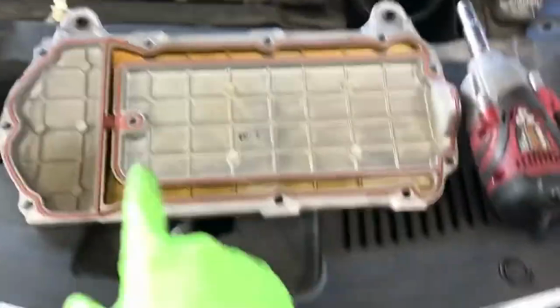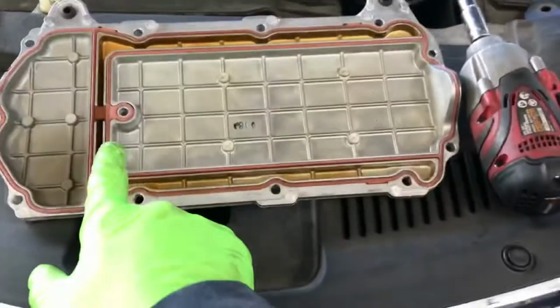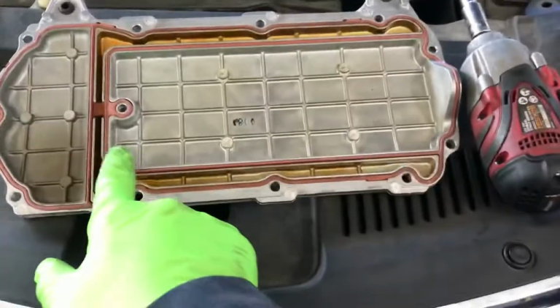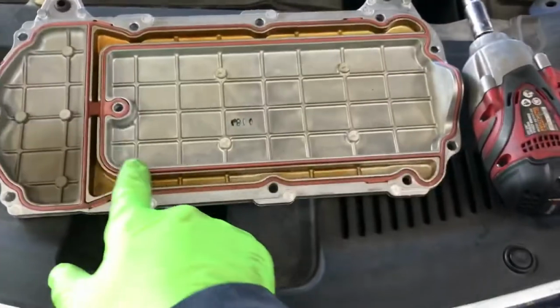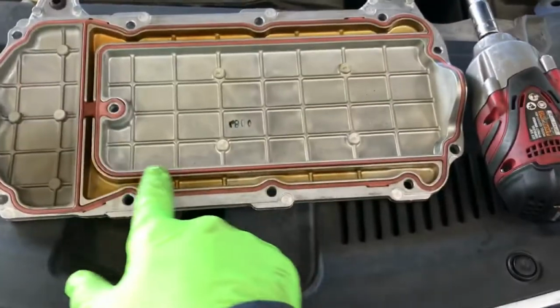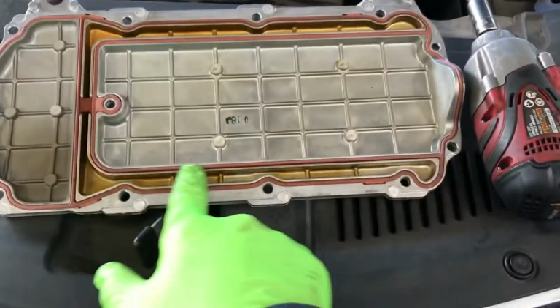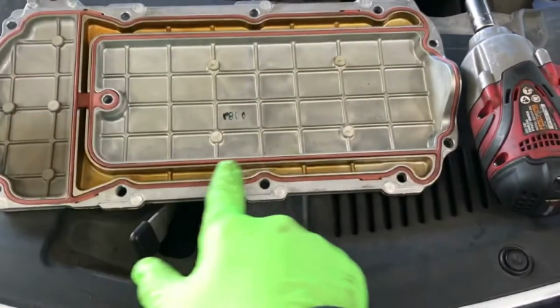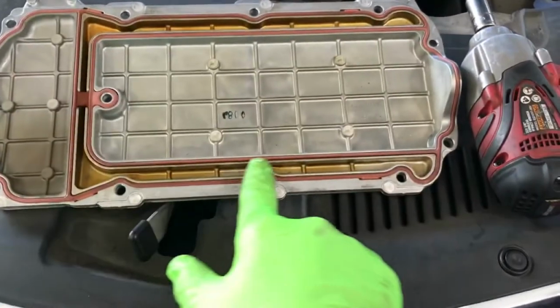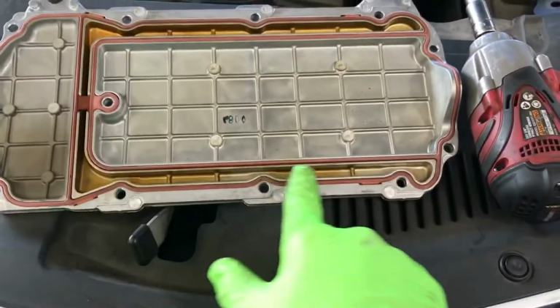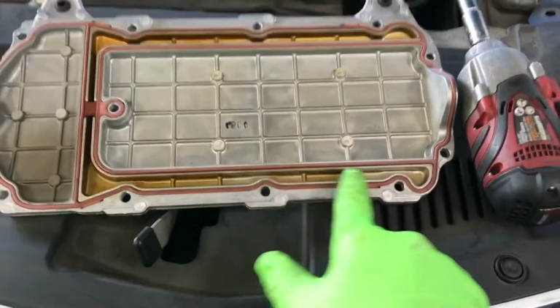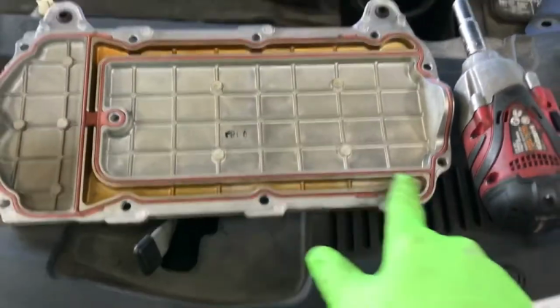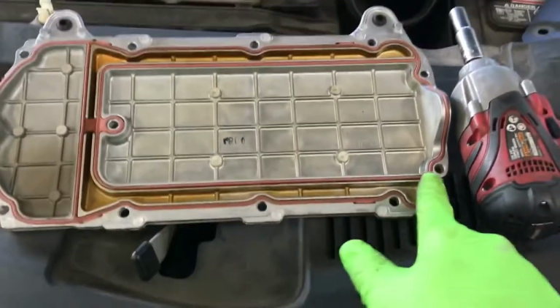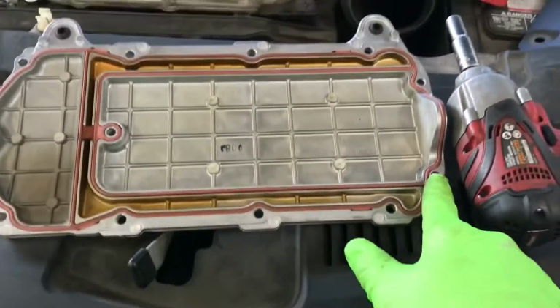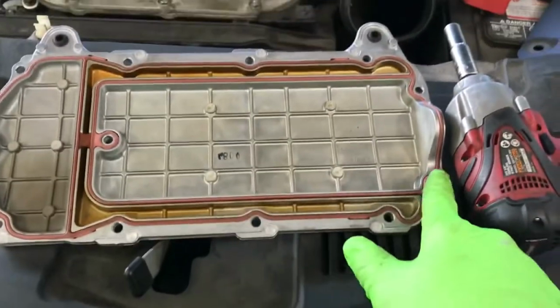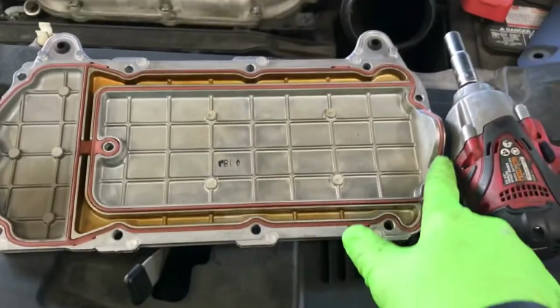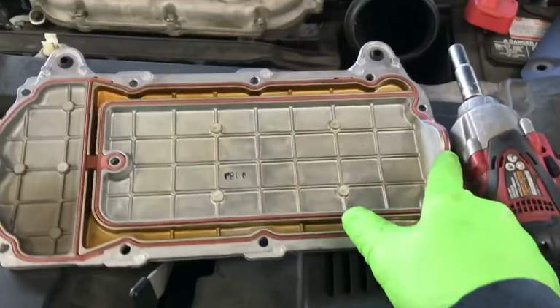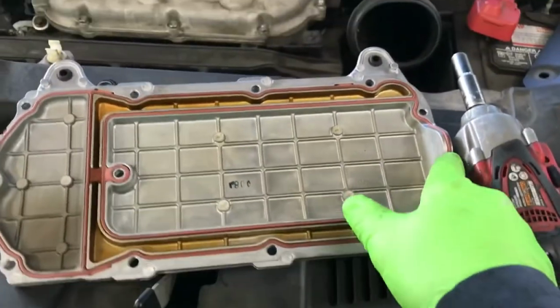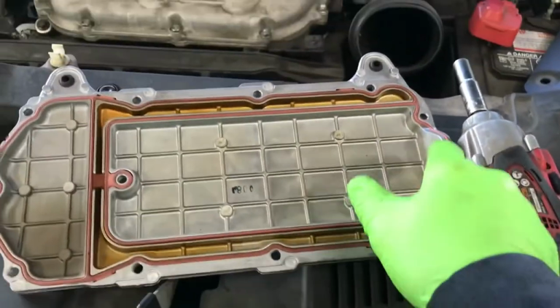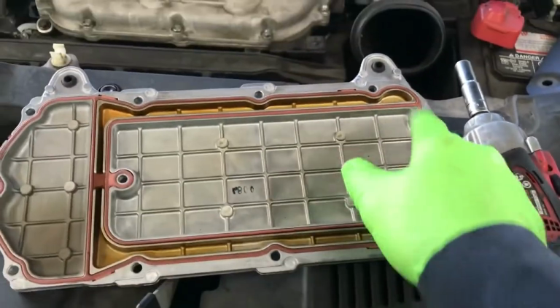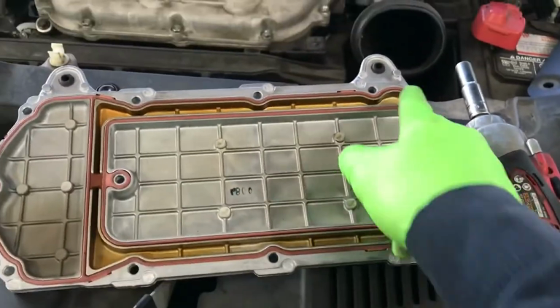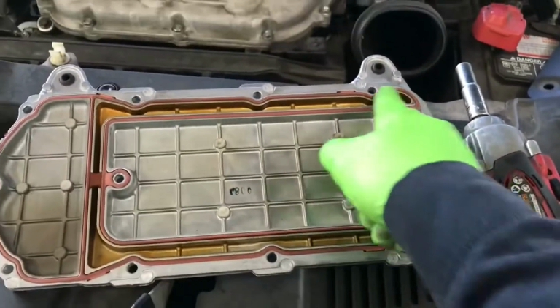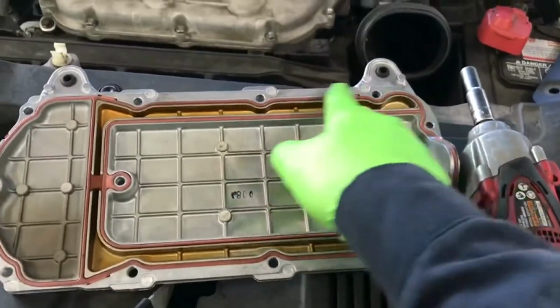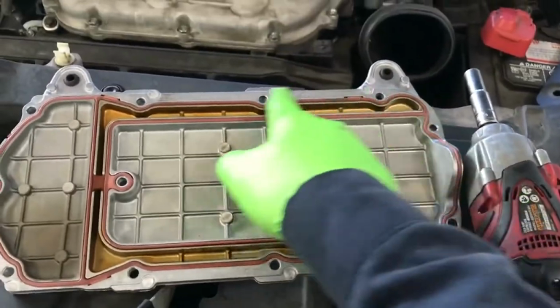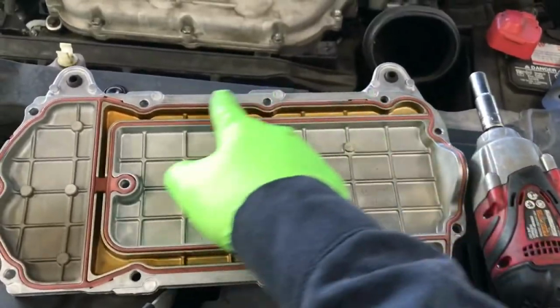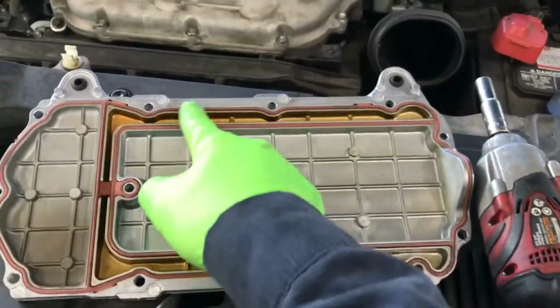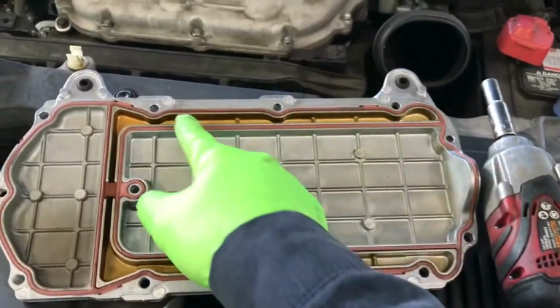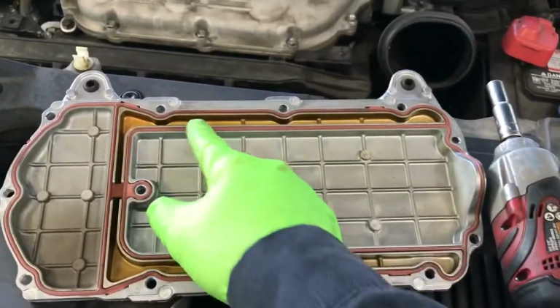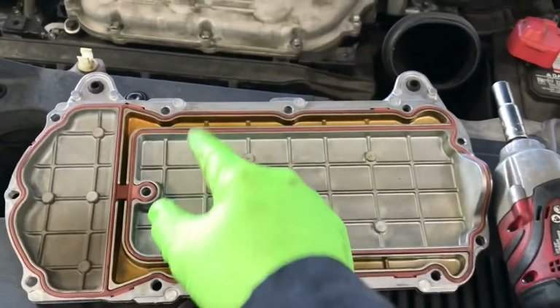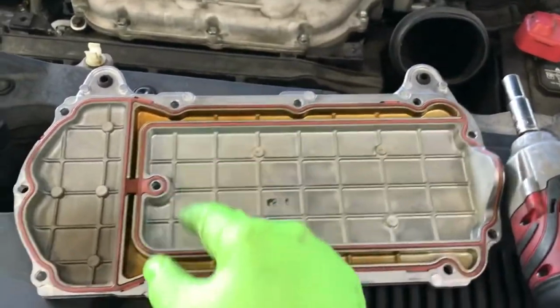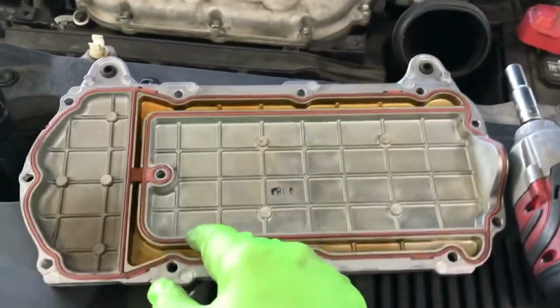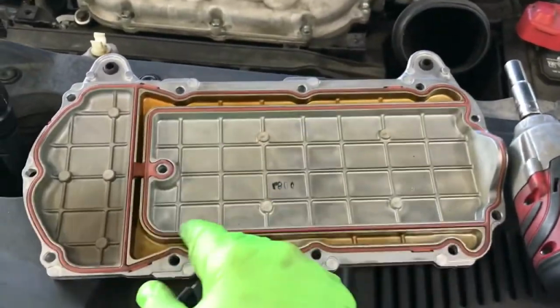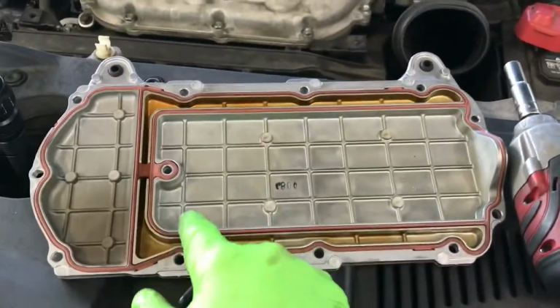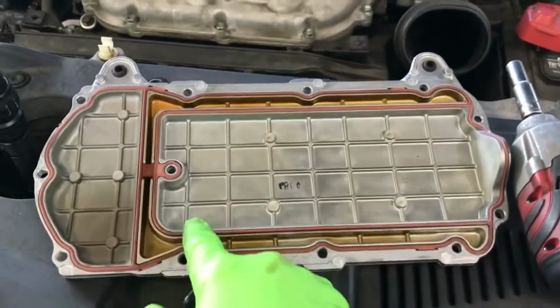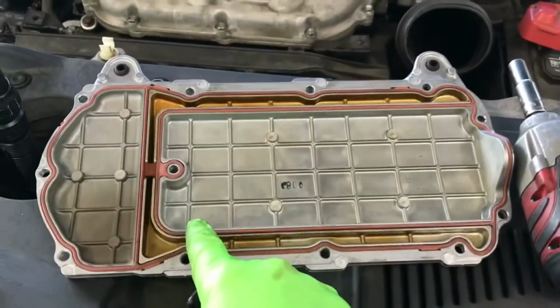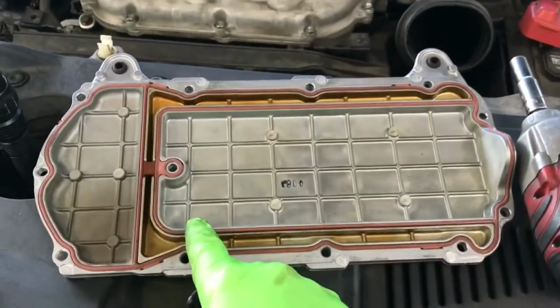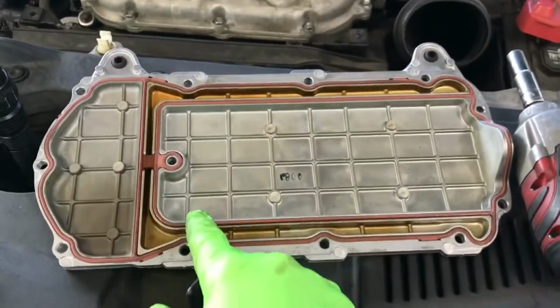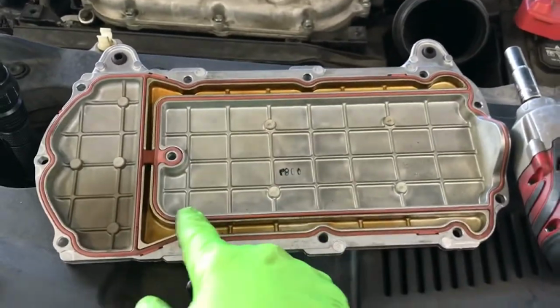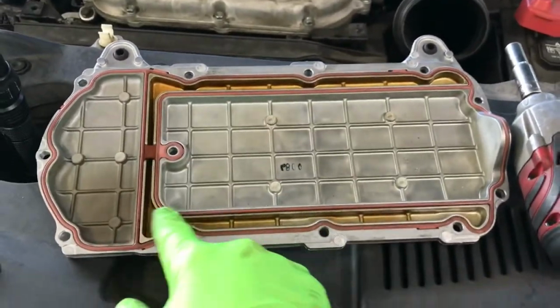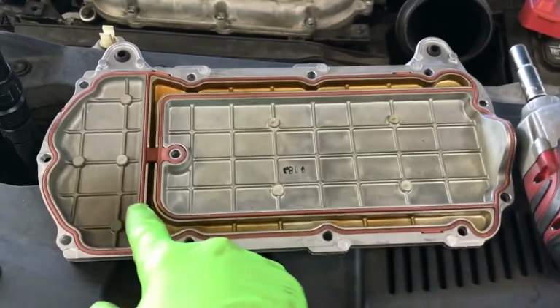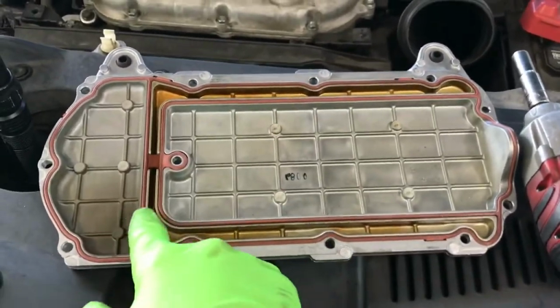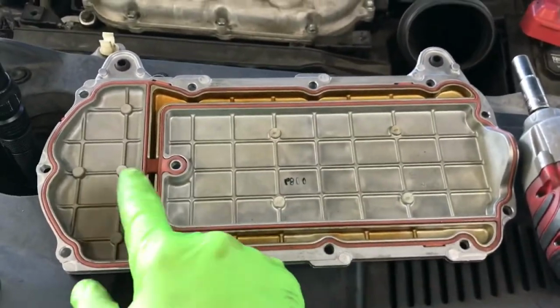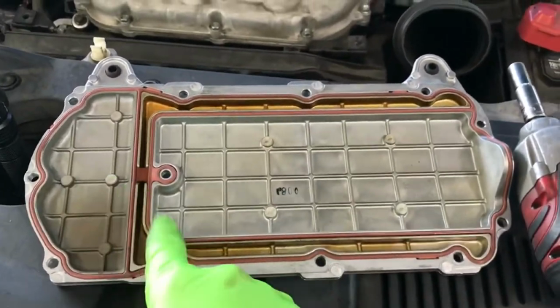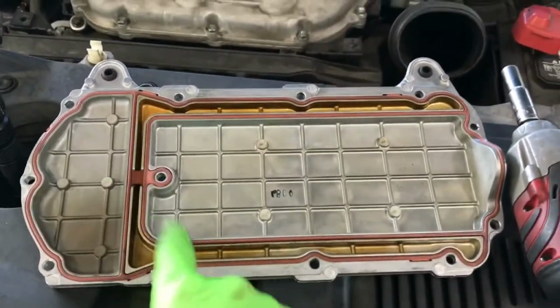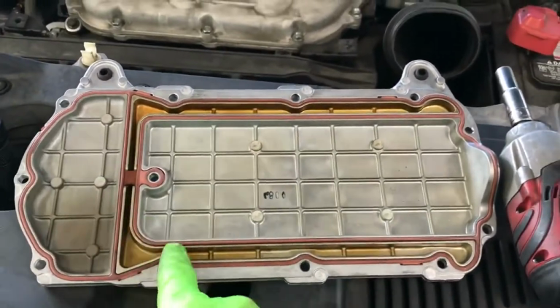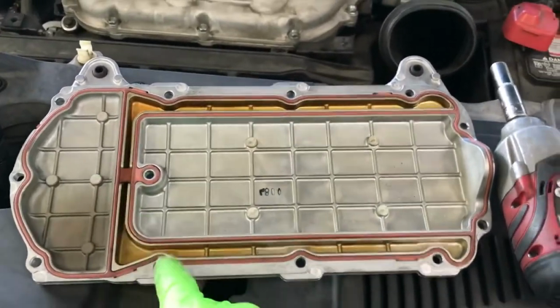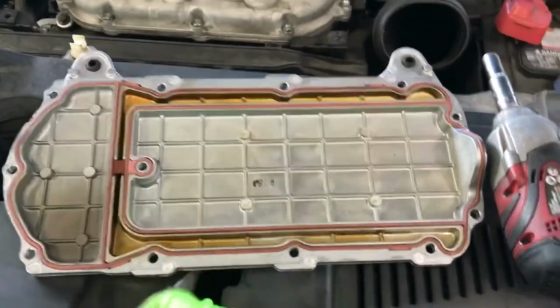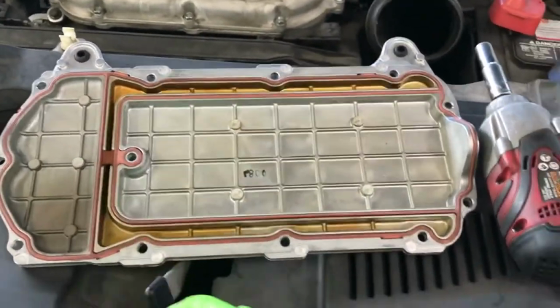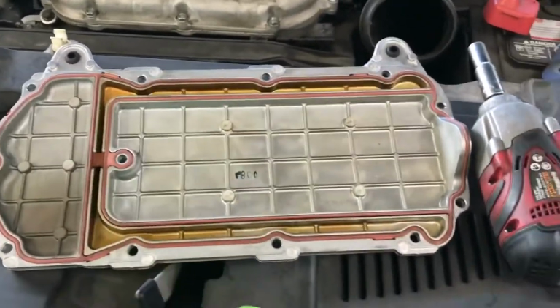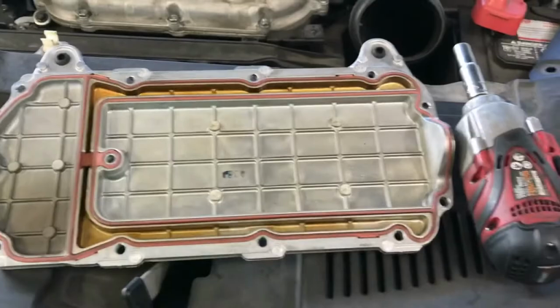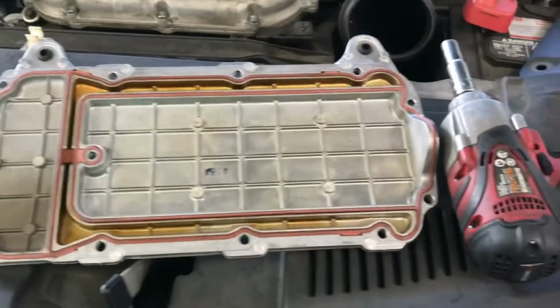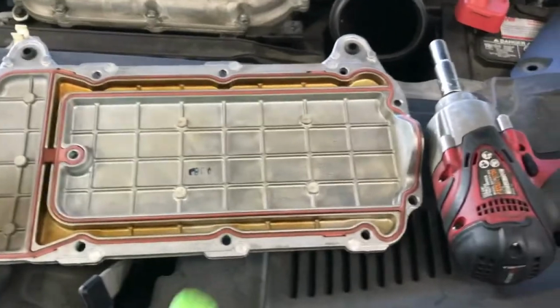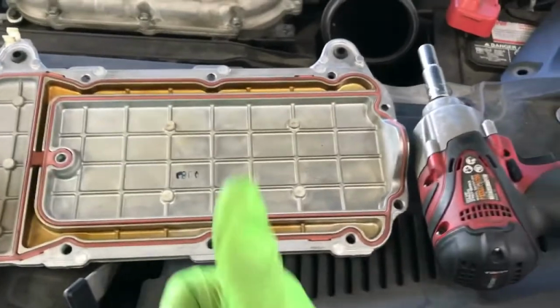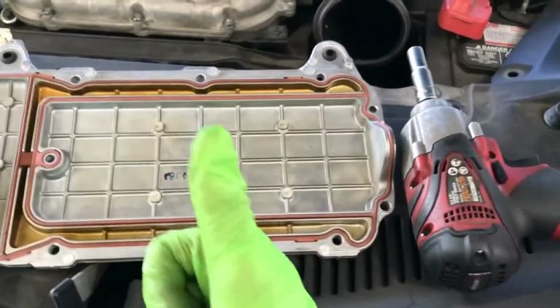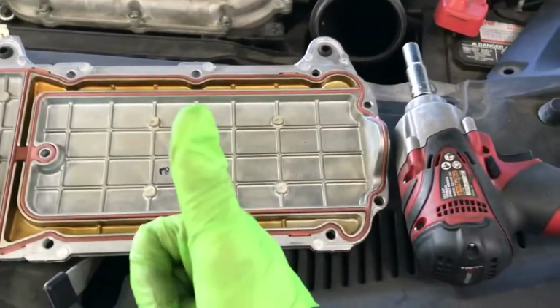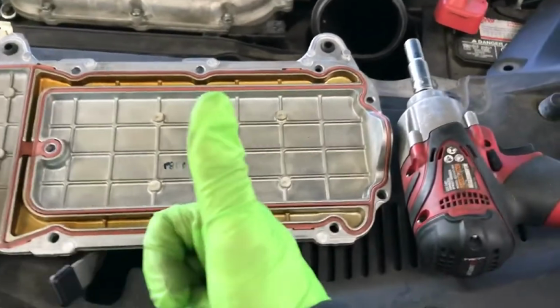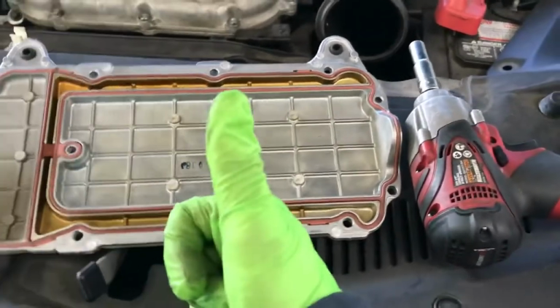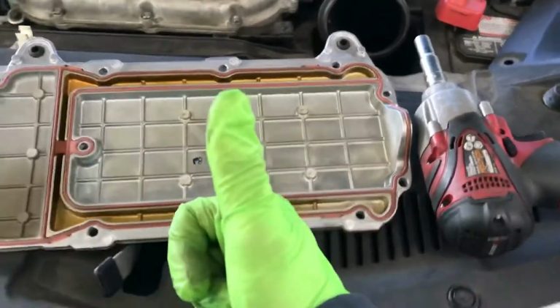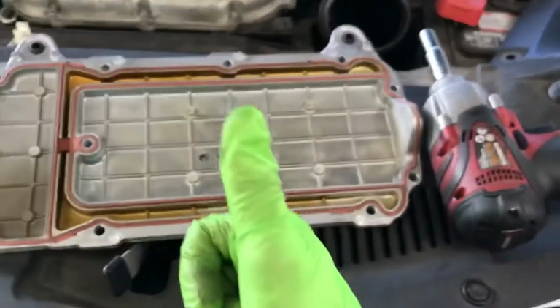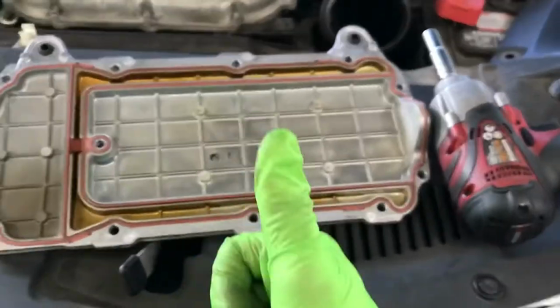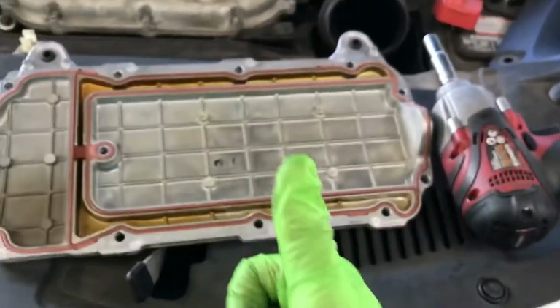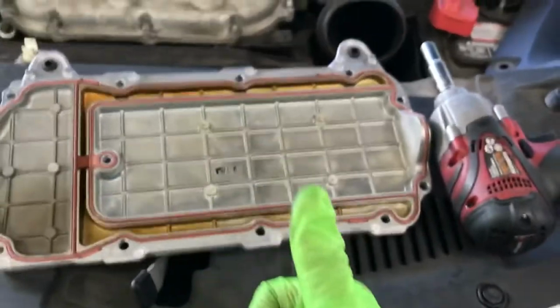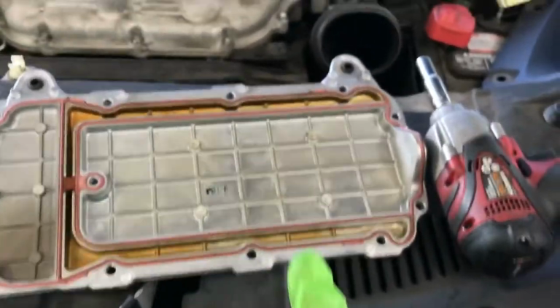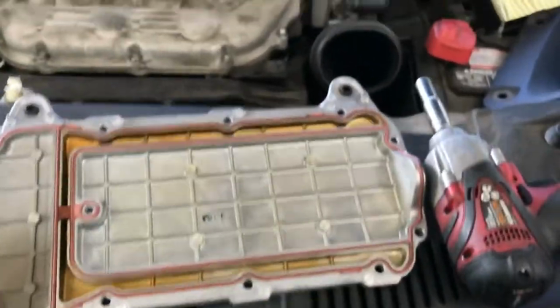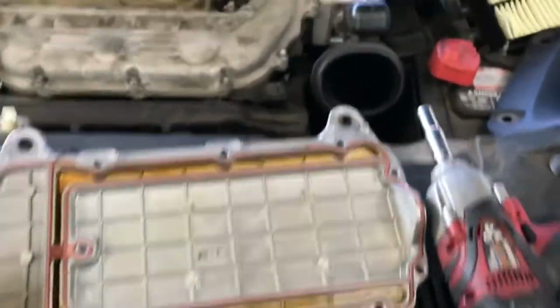Check for the gasket on here, making sure that it's in place. If it isn't, just put it back in place.